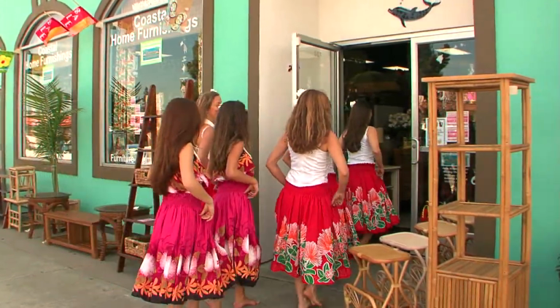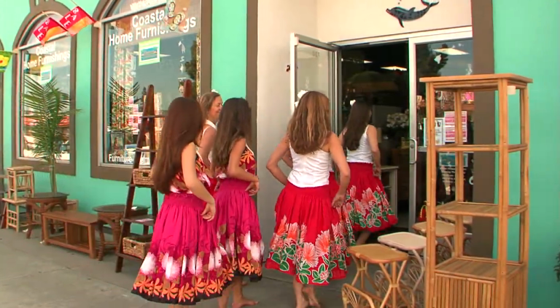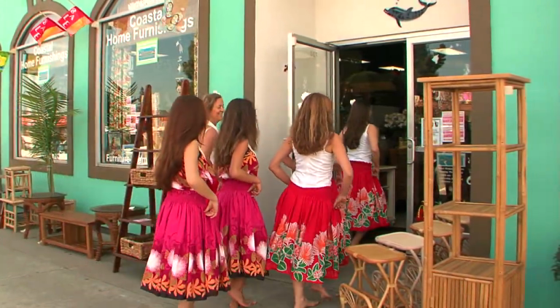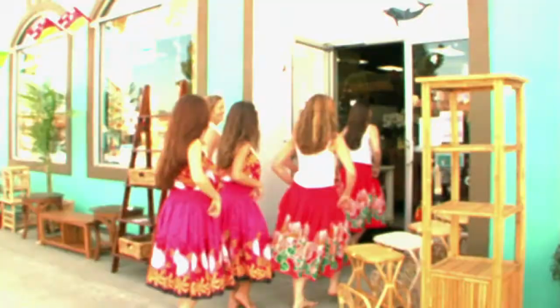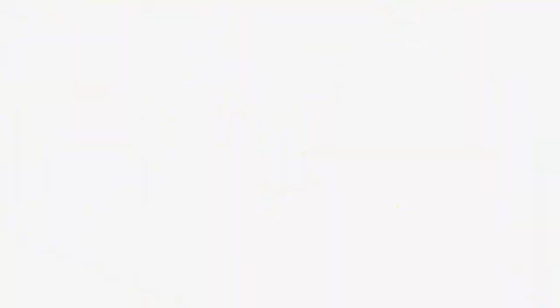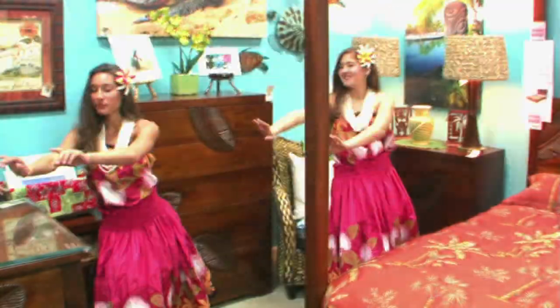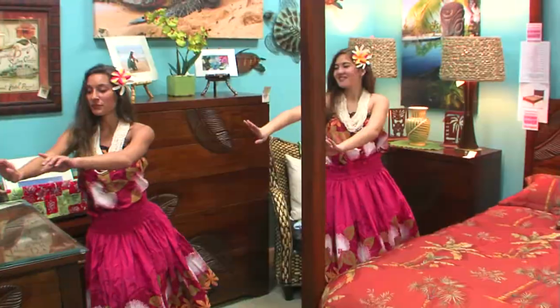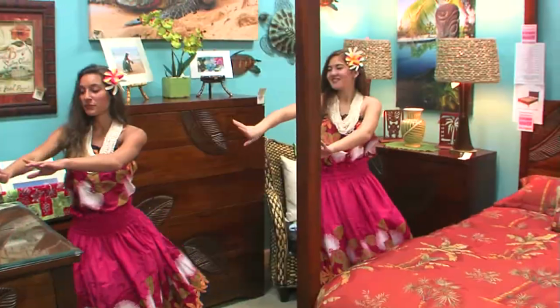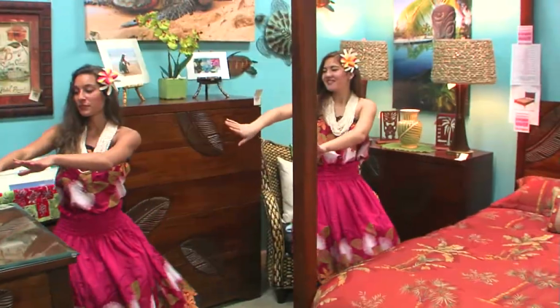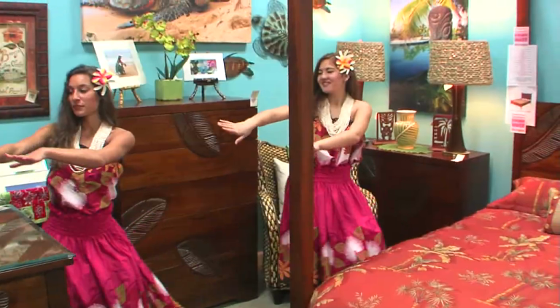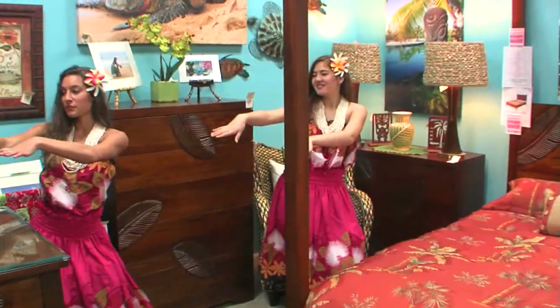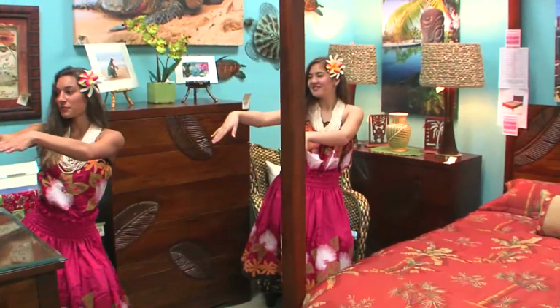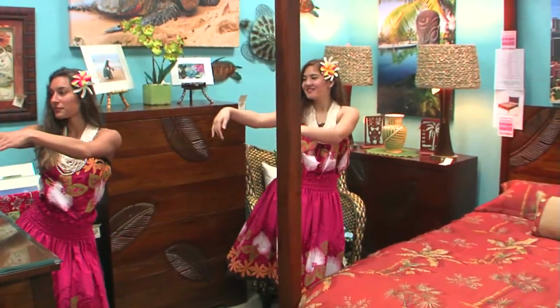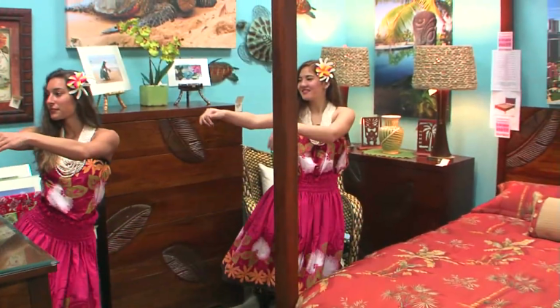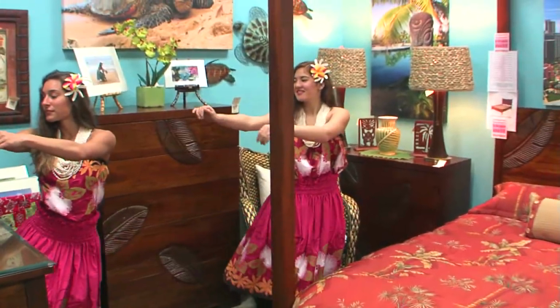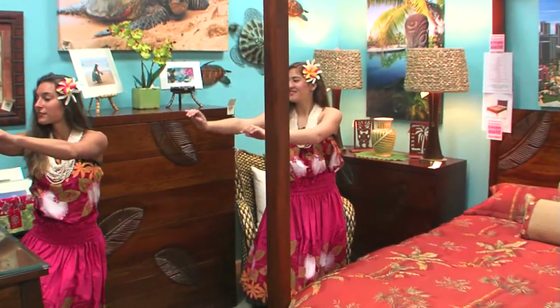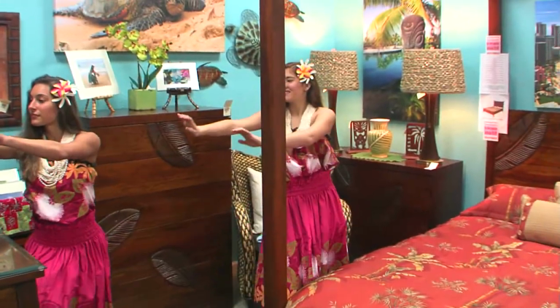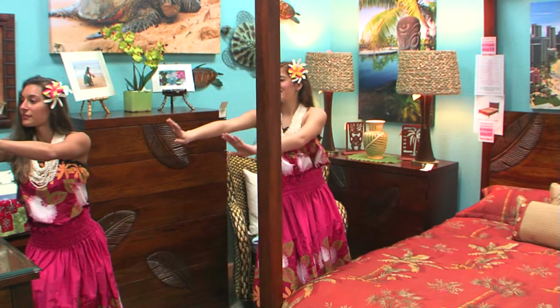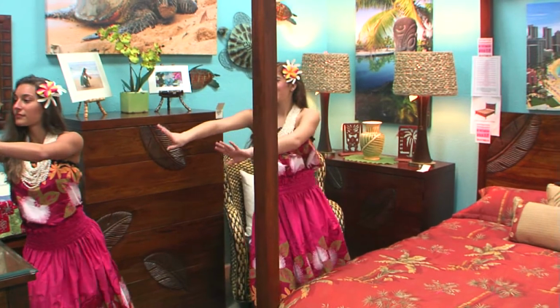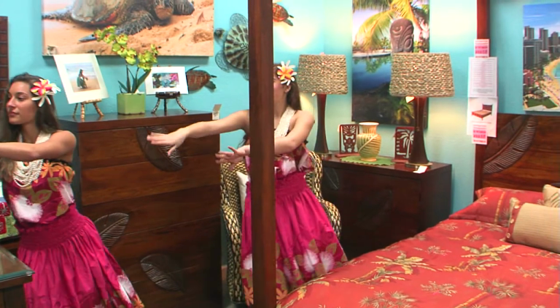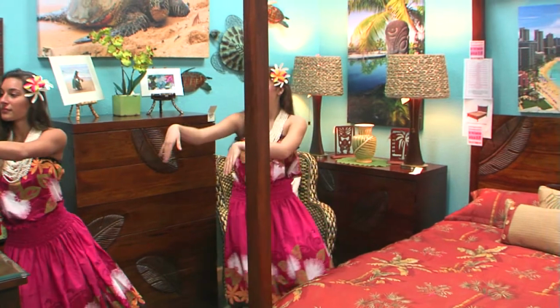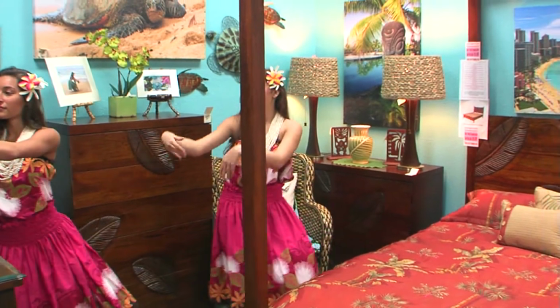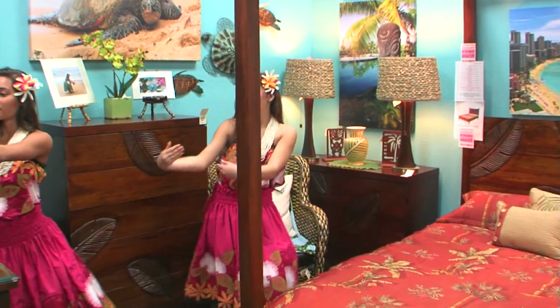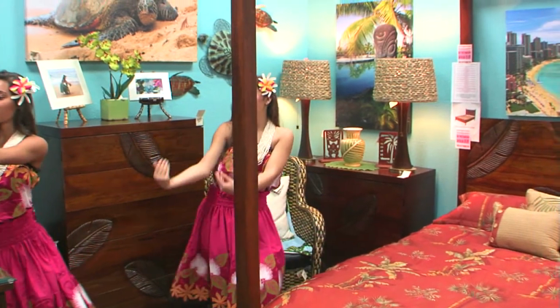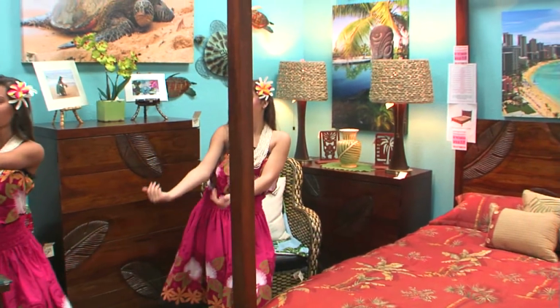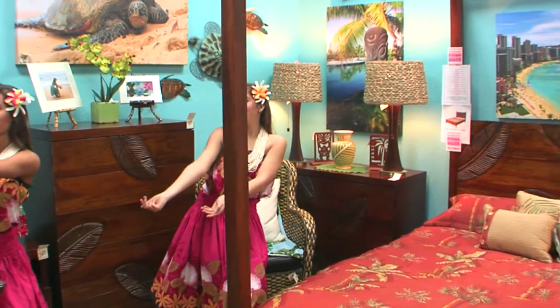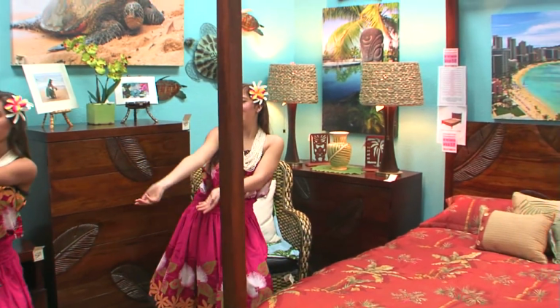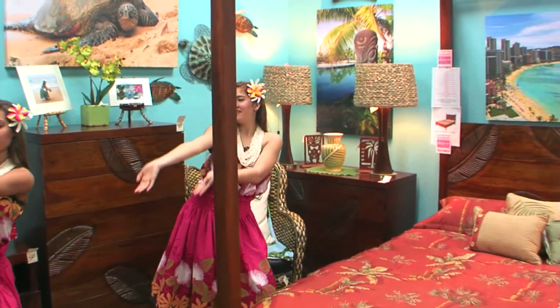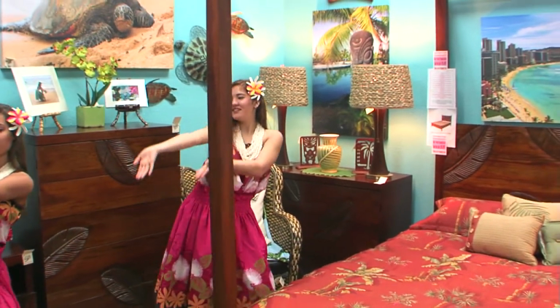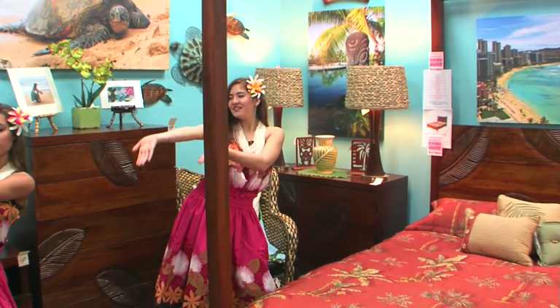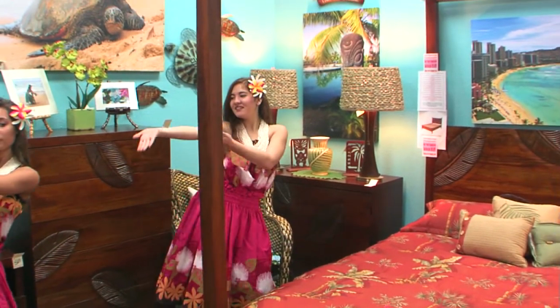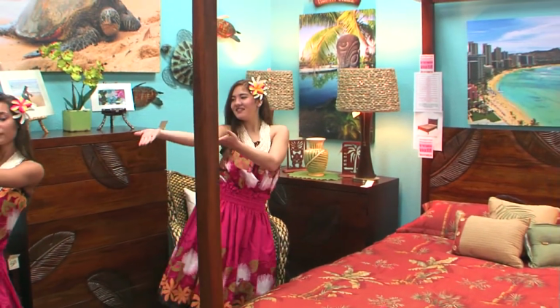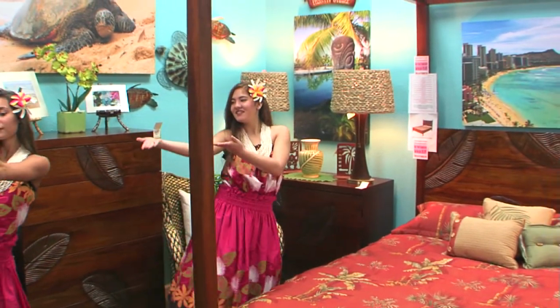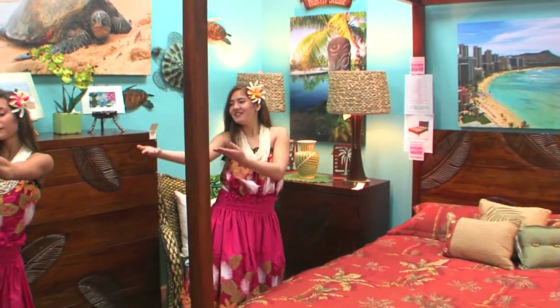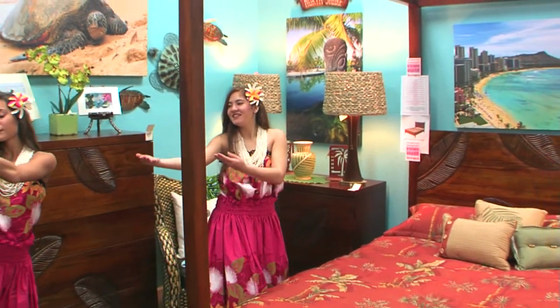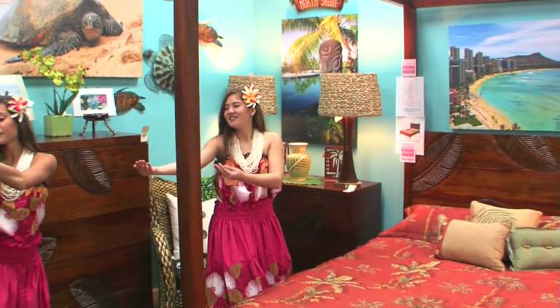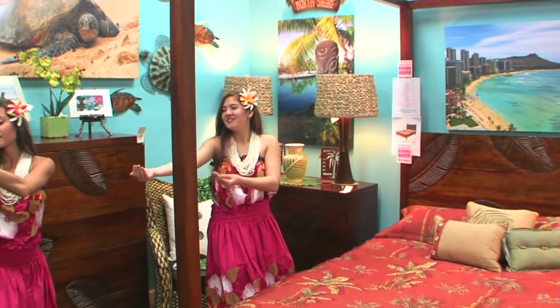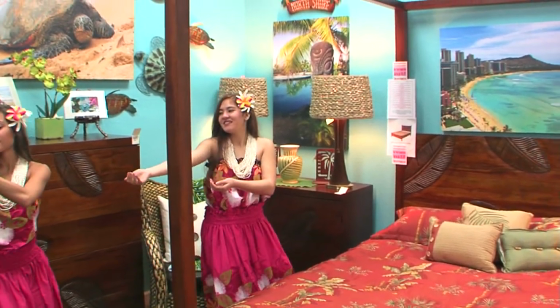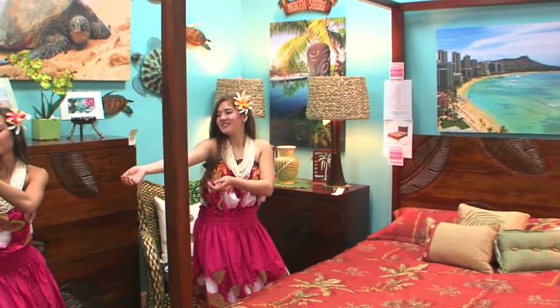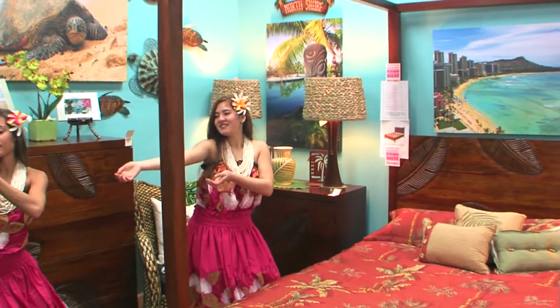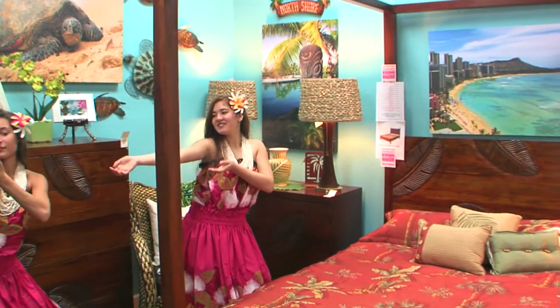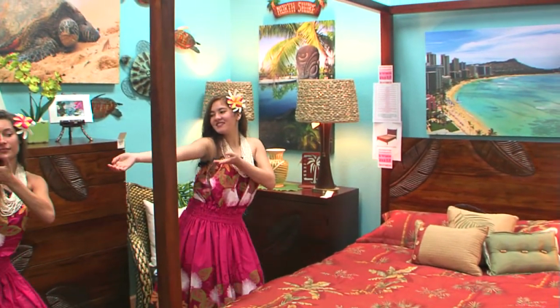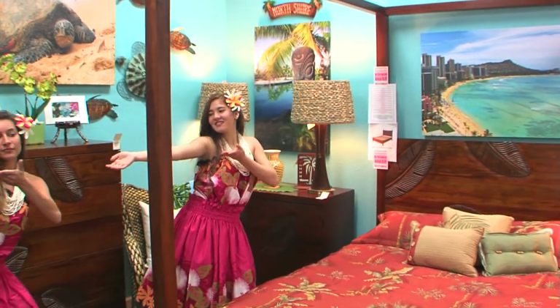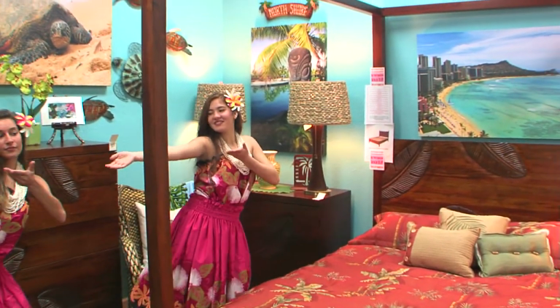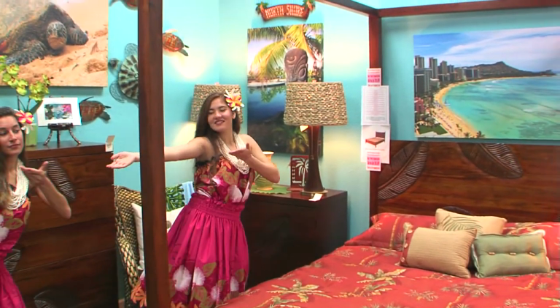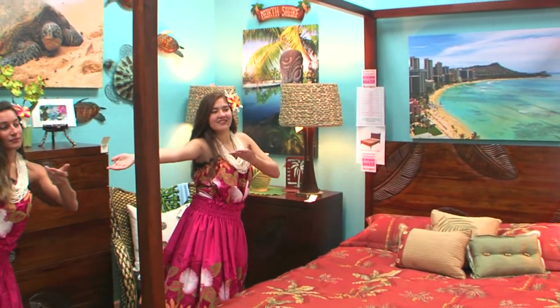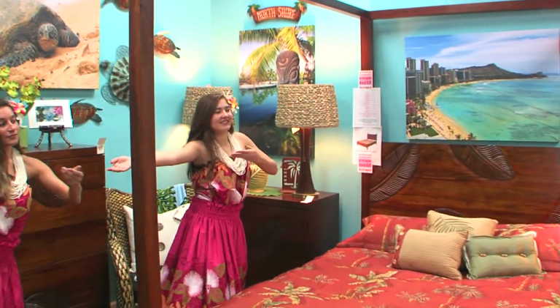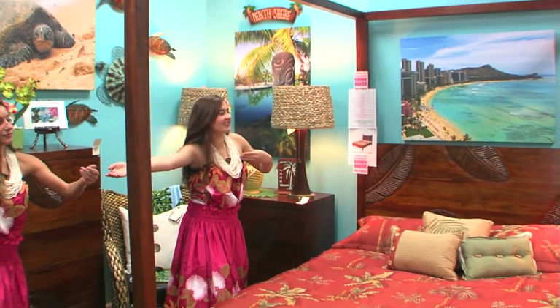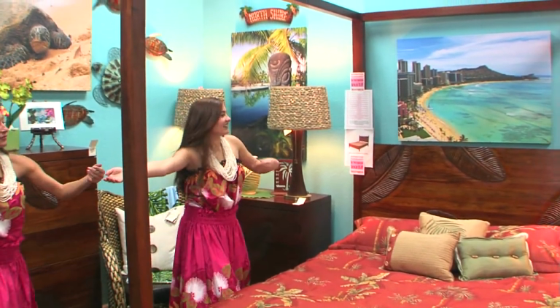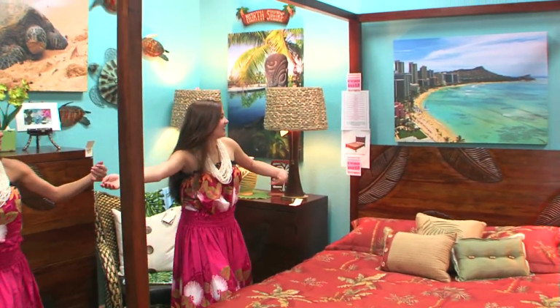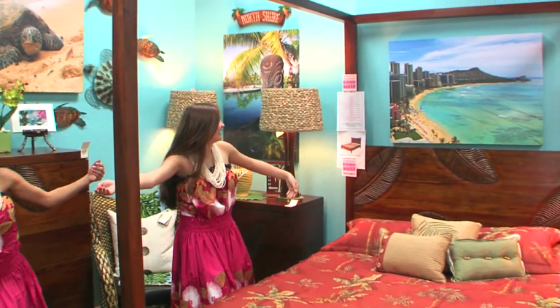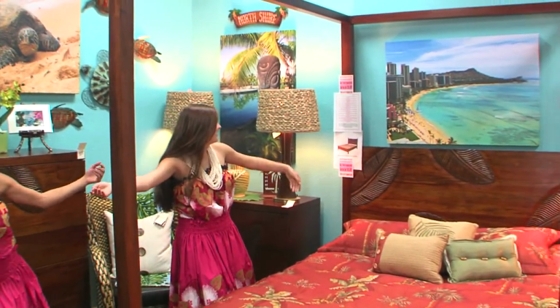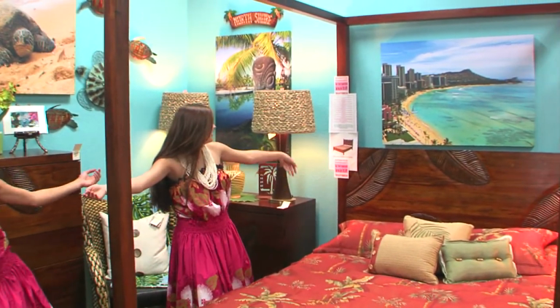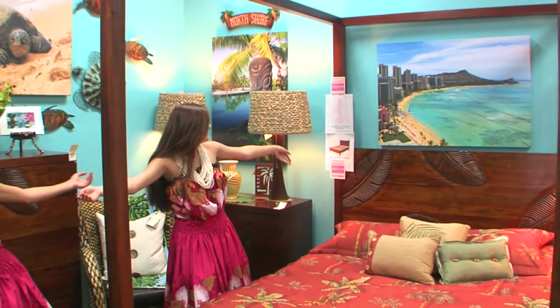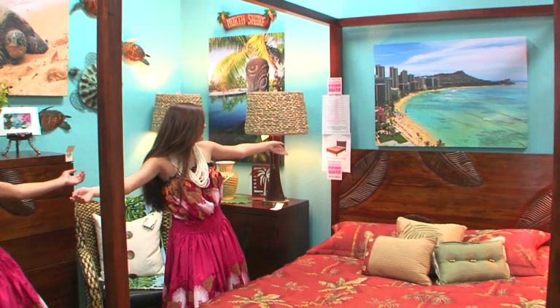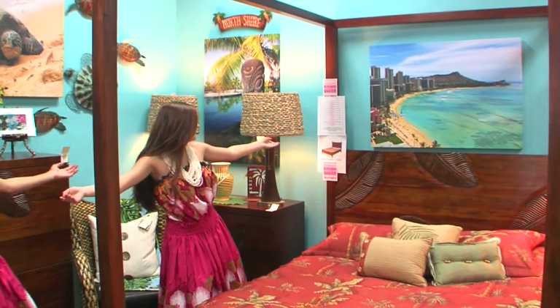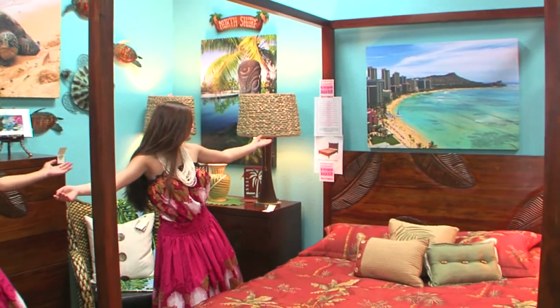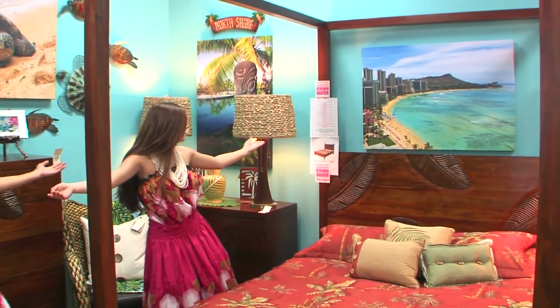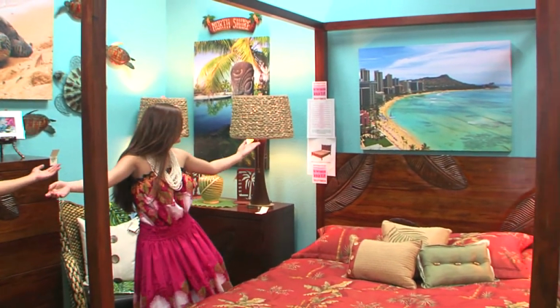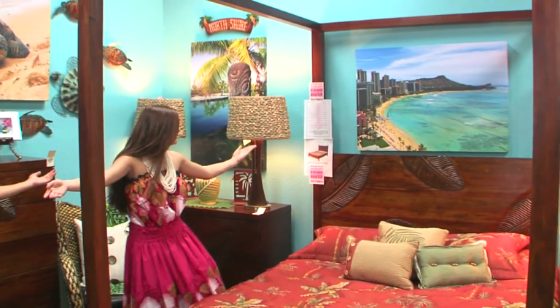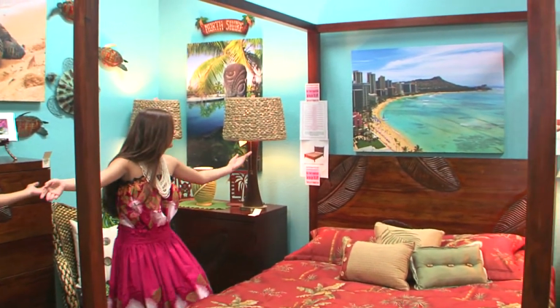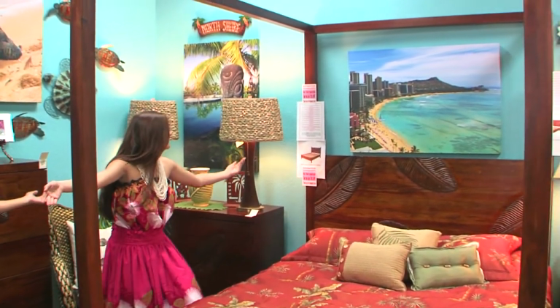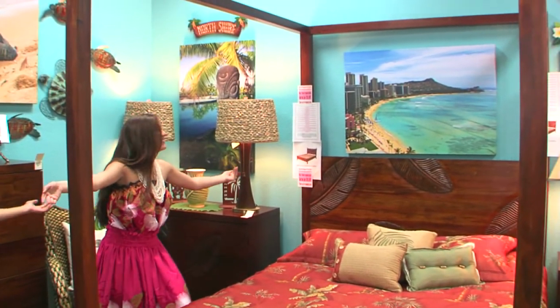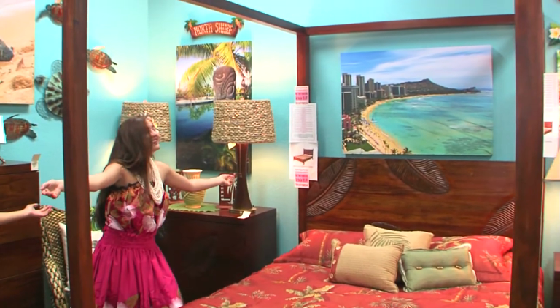Don't be swayed by other stores. Element is home to beautiful bedroom sets that will make every day and night feel like a tropical vacation.